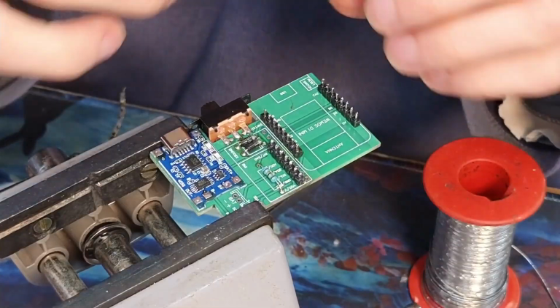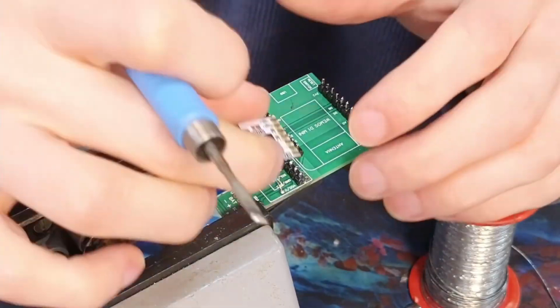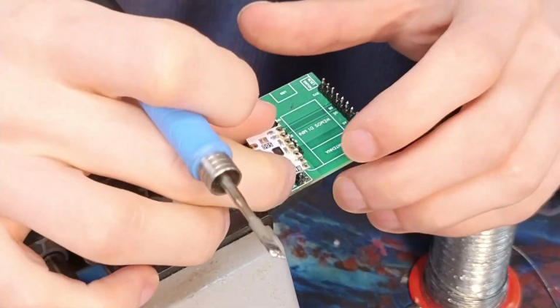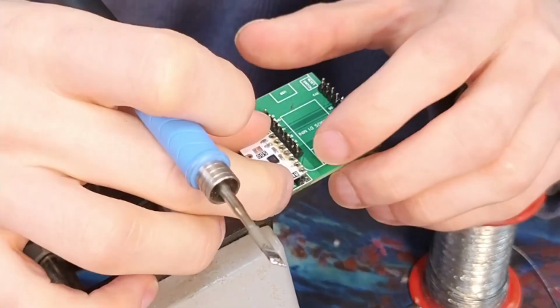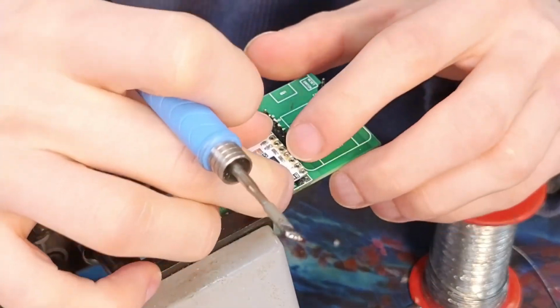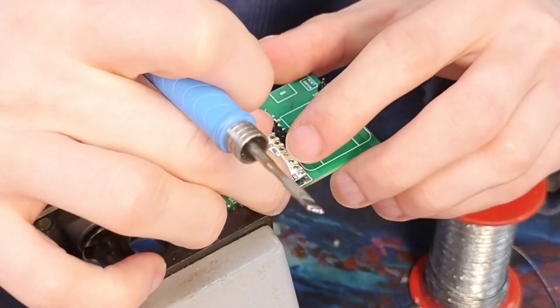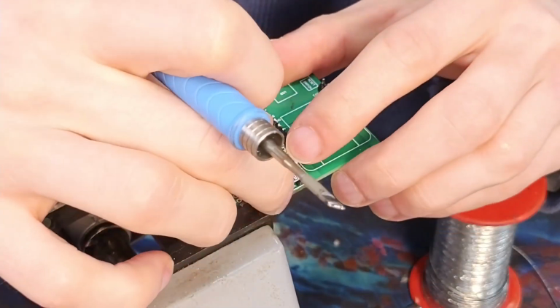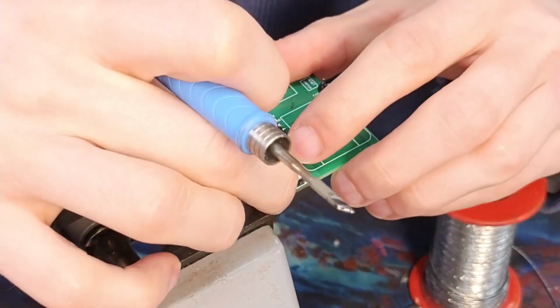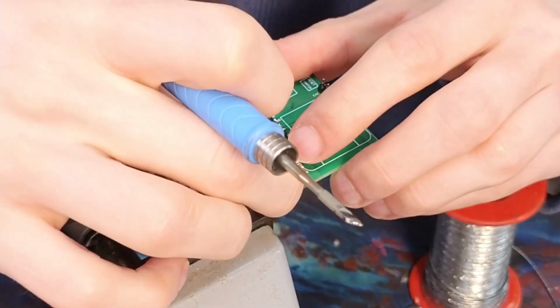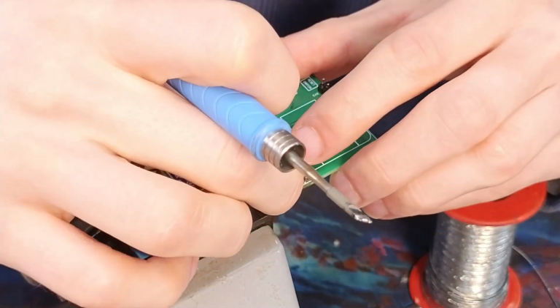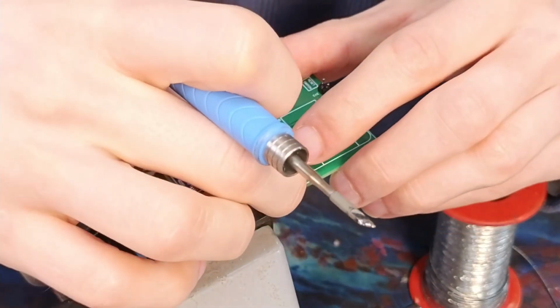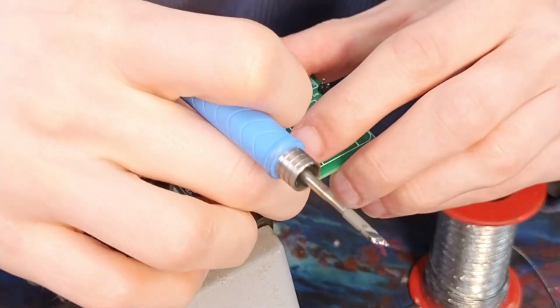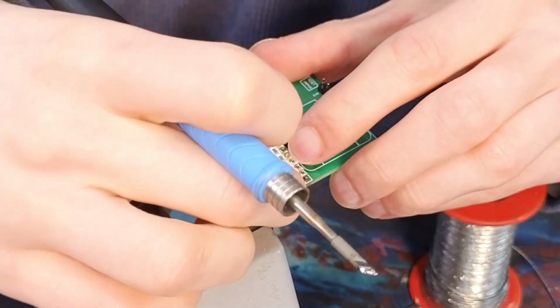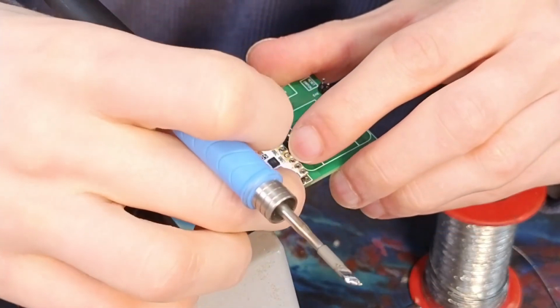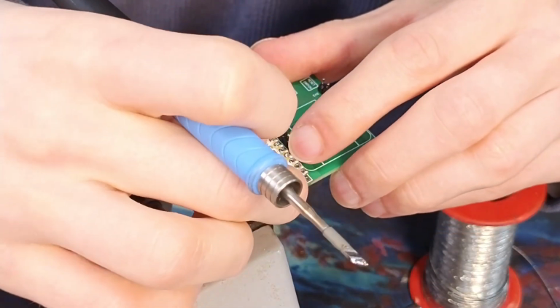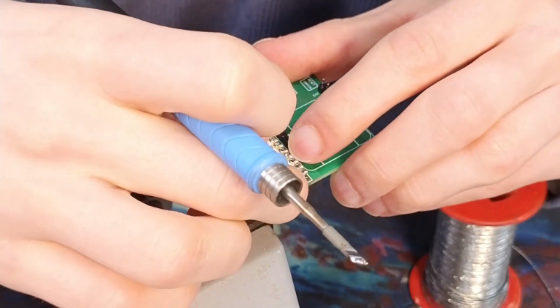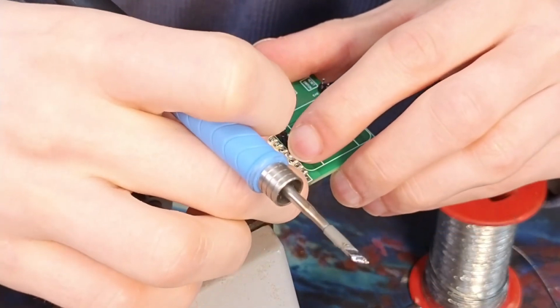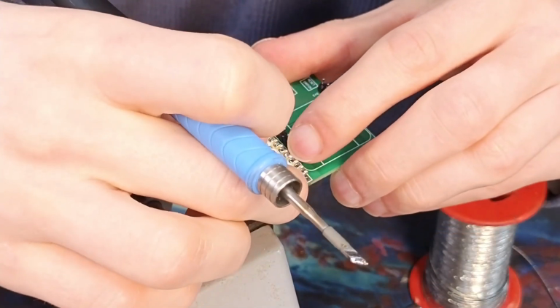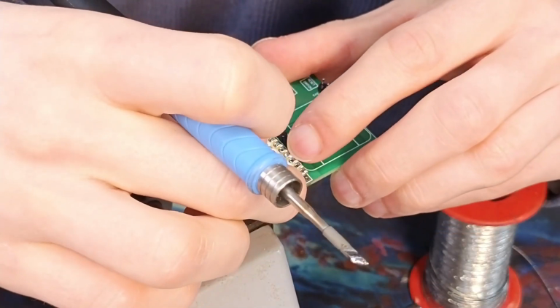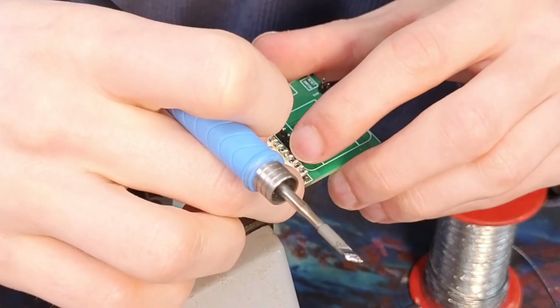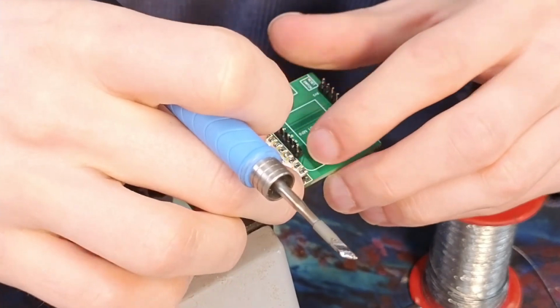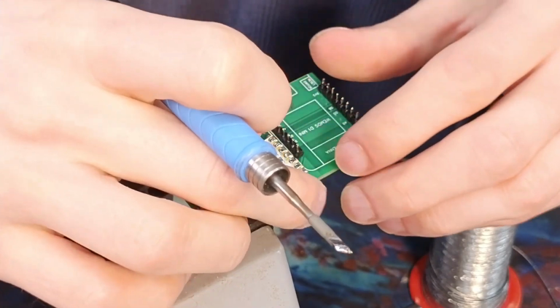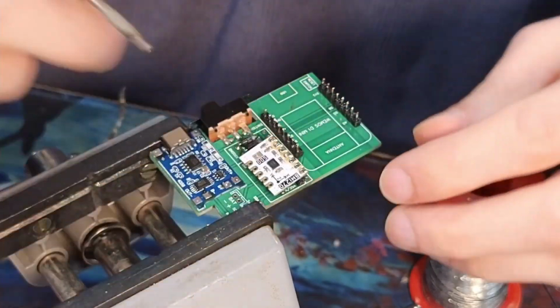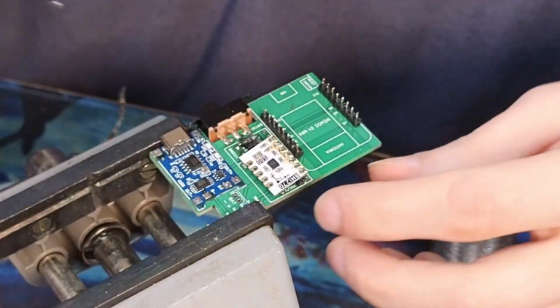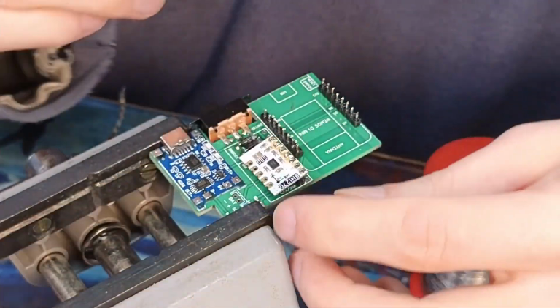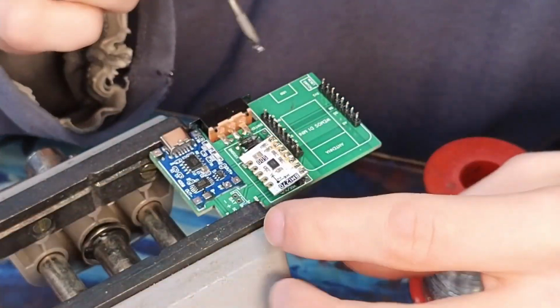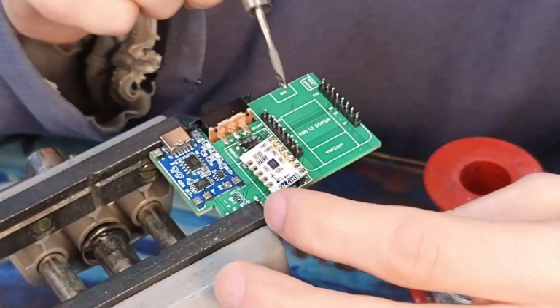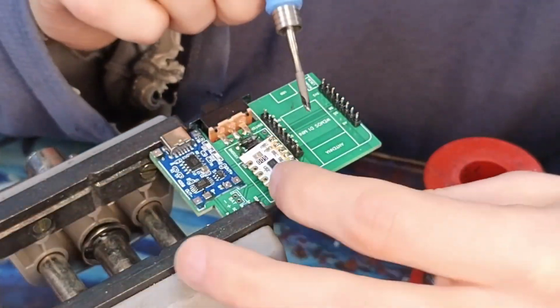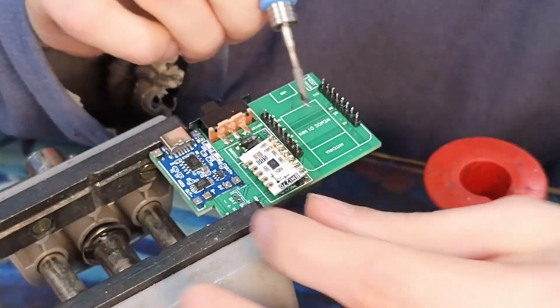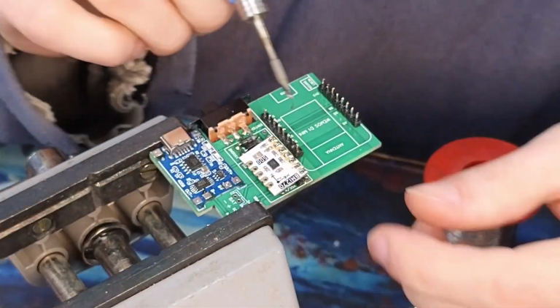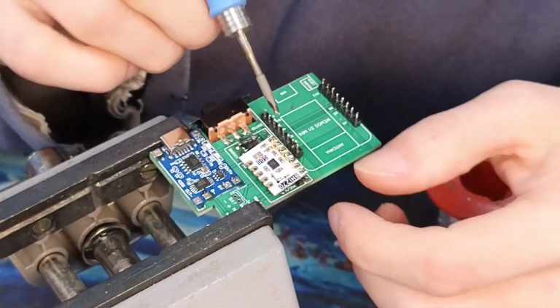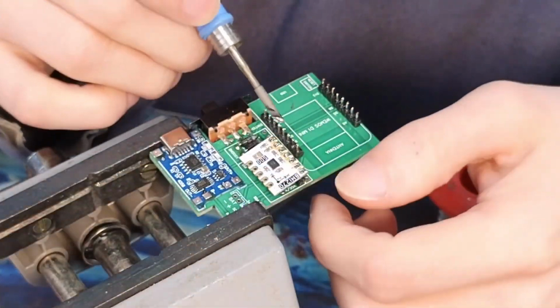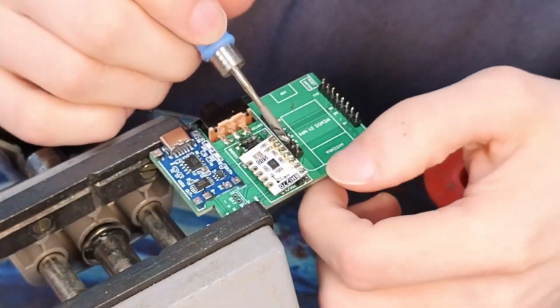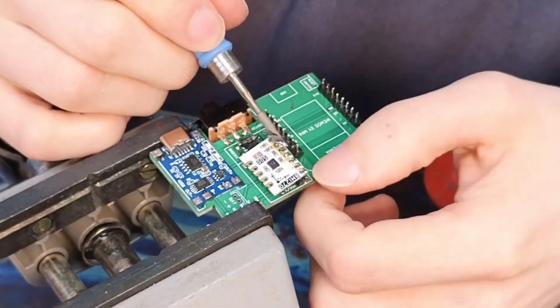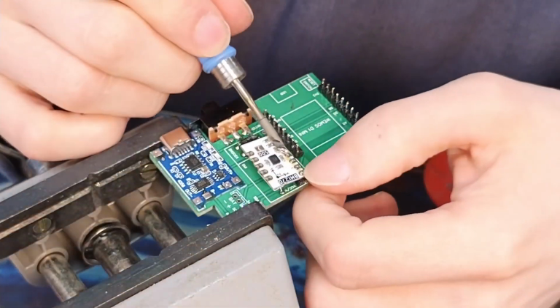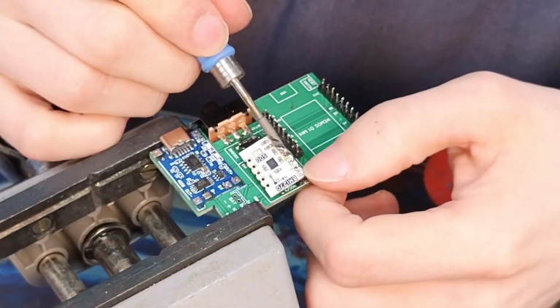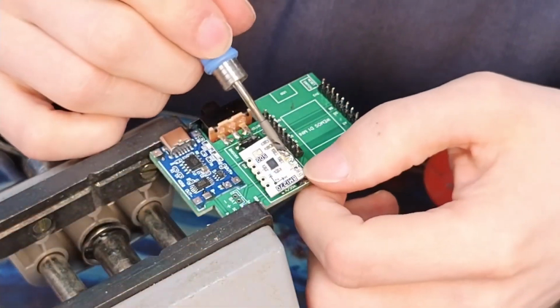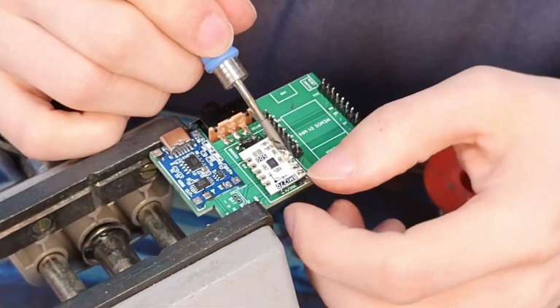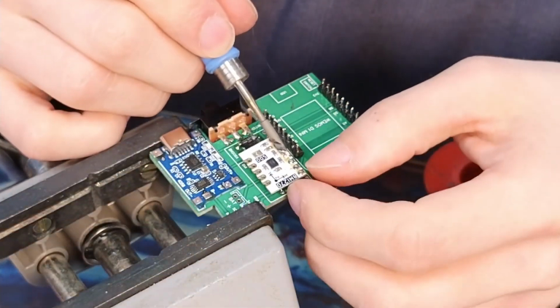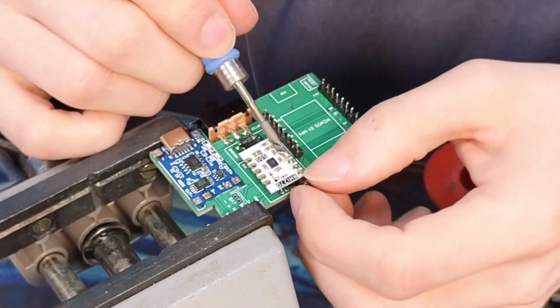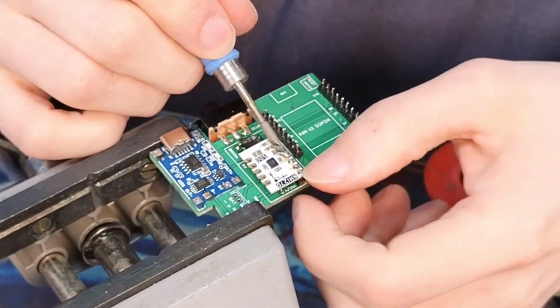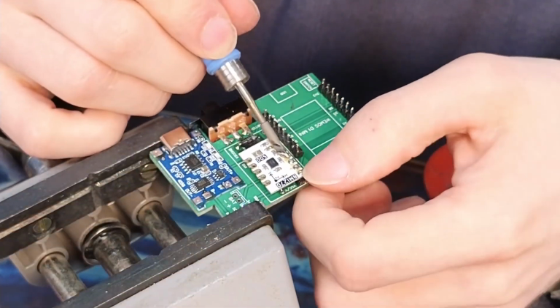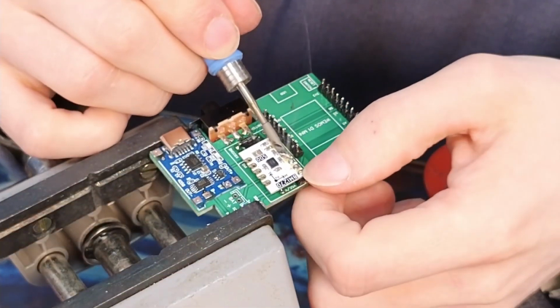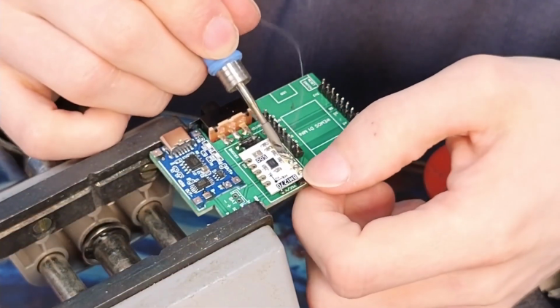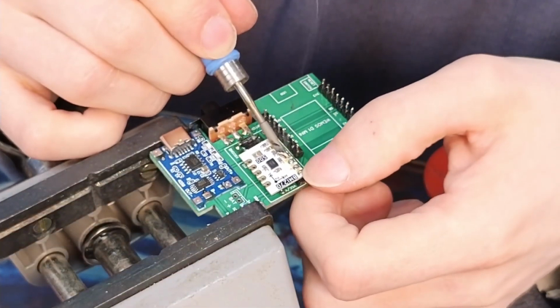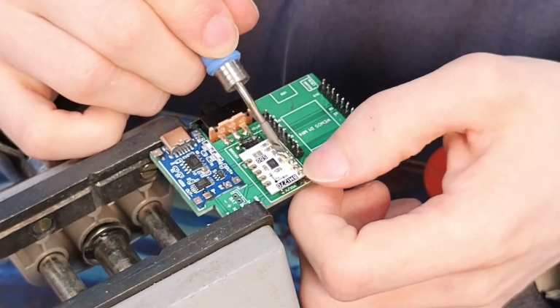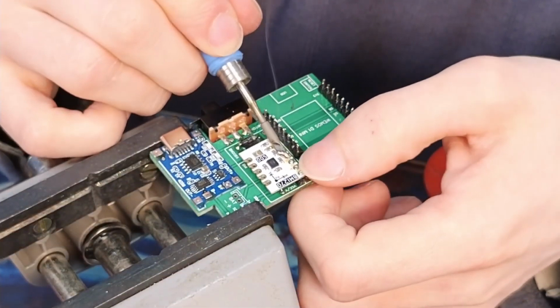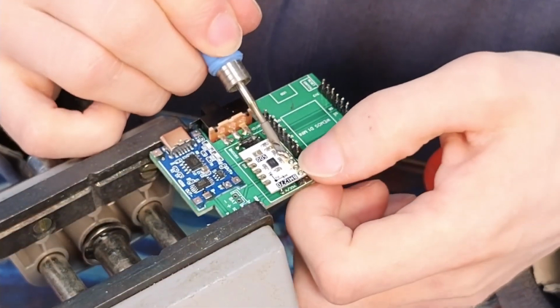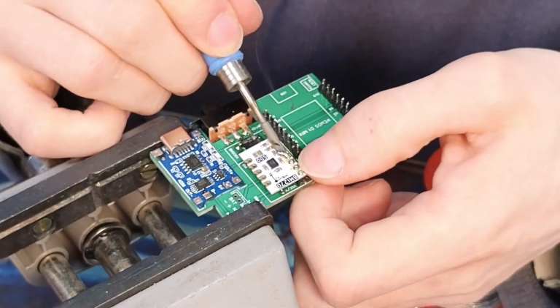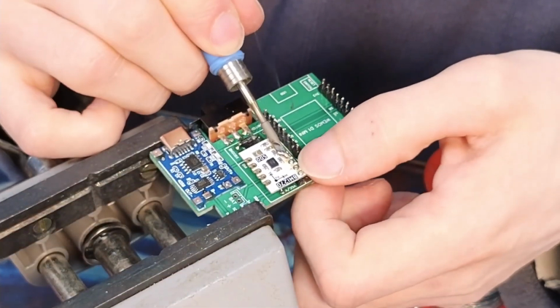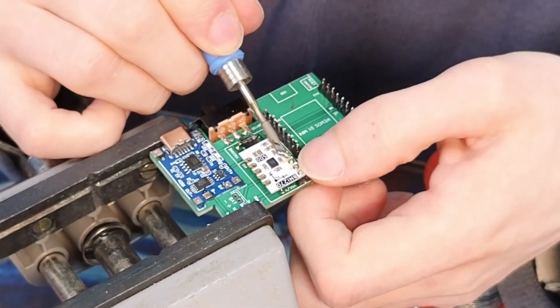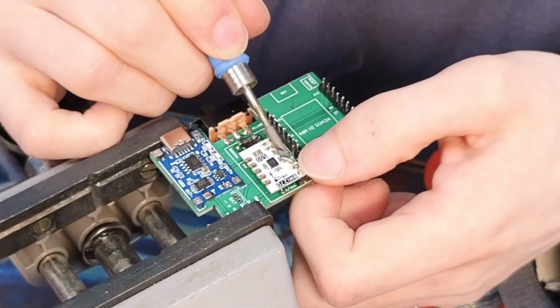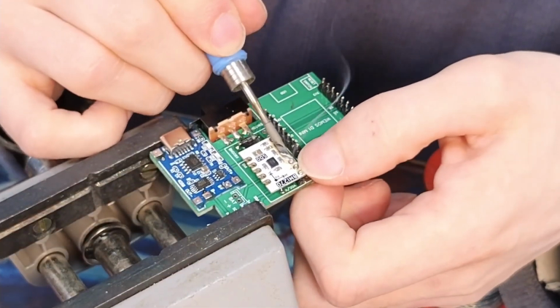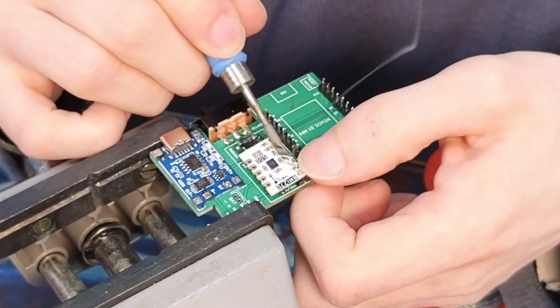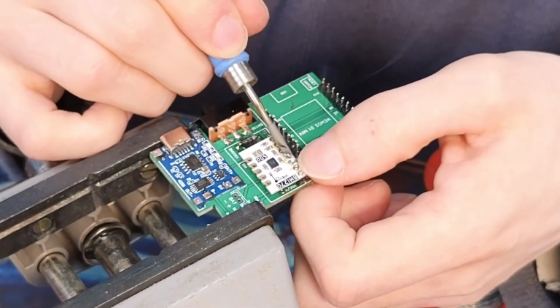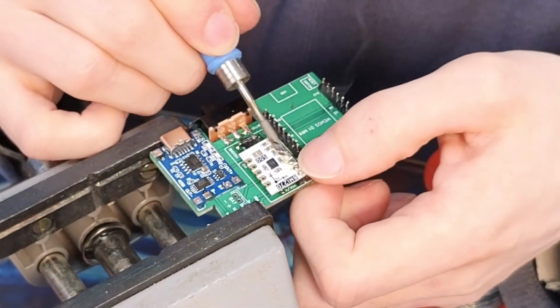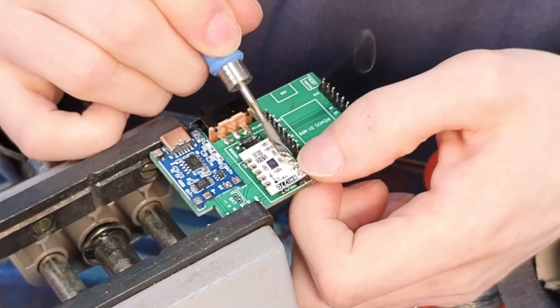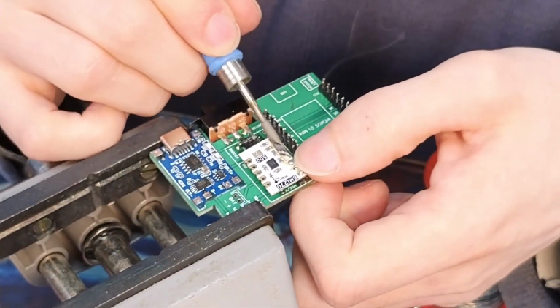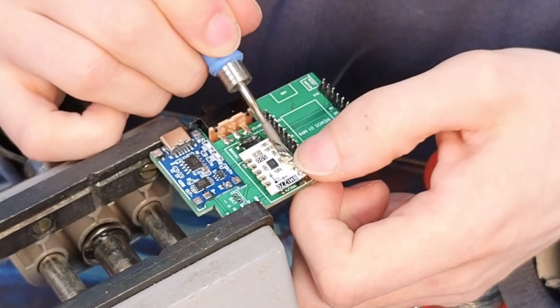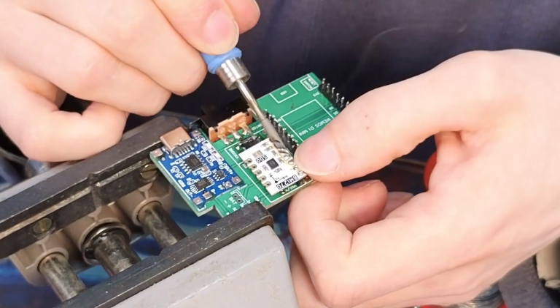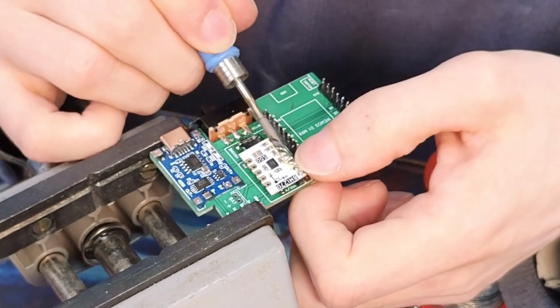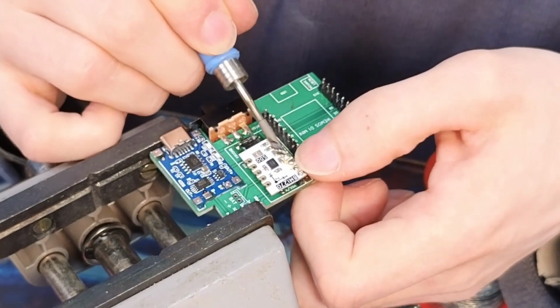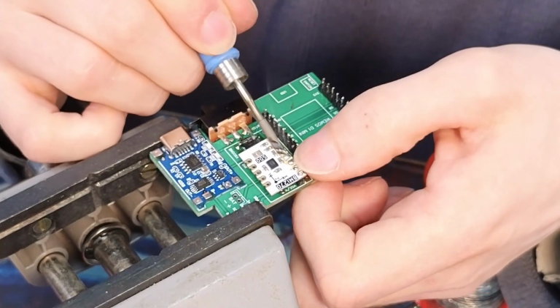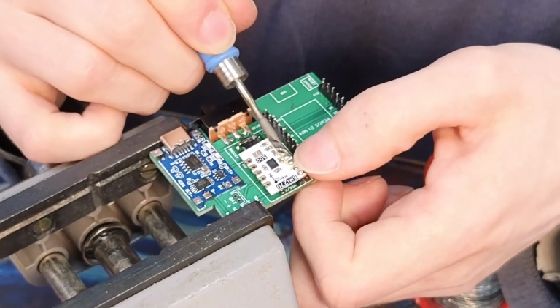Raking also works in reverse. You can use it to fit a module where the holes aren't fully clear or the pin headers are dirty.